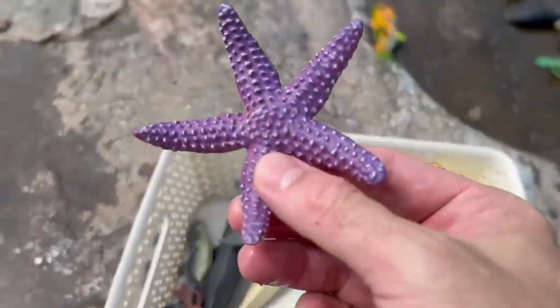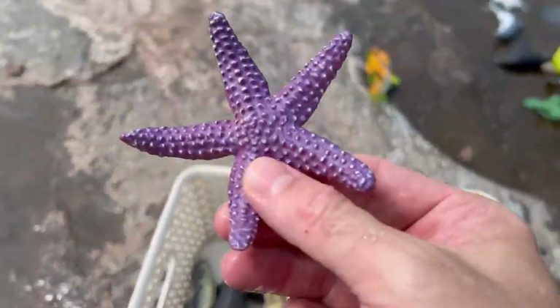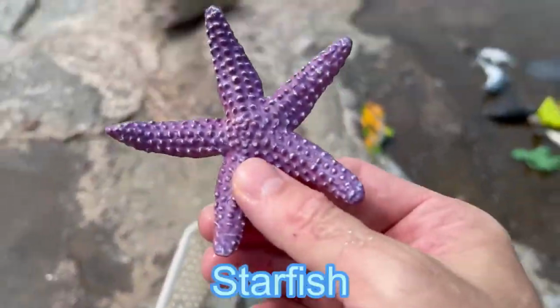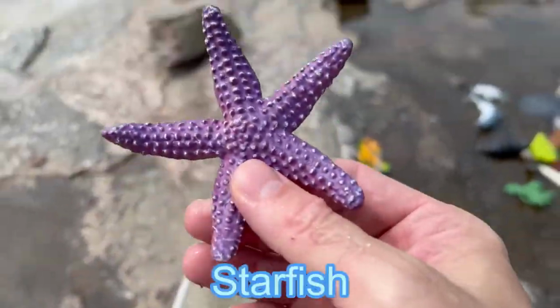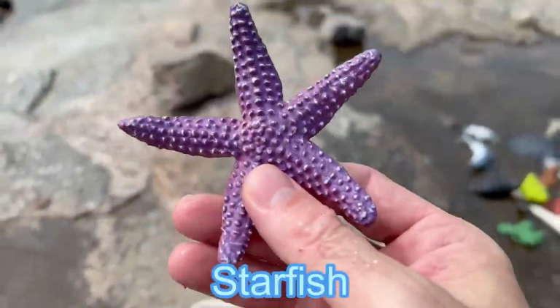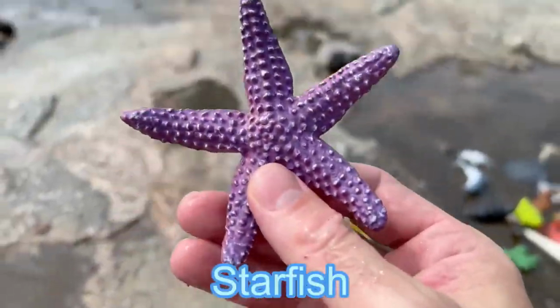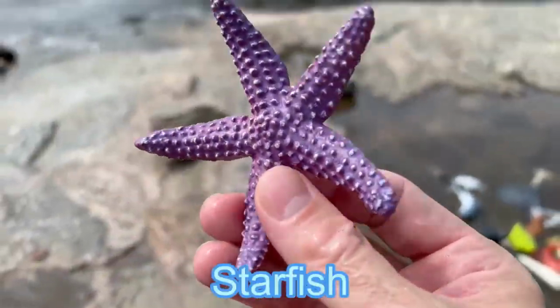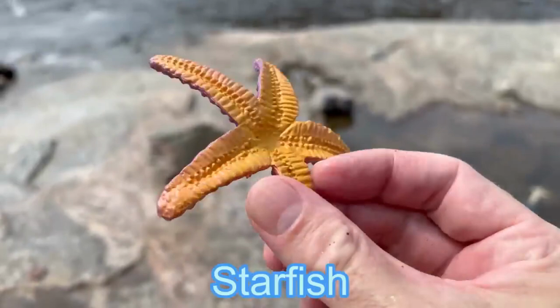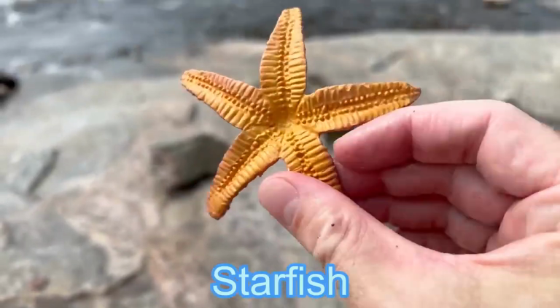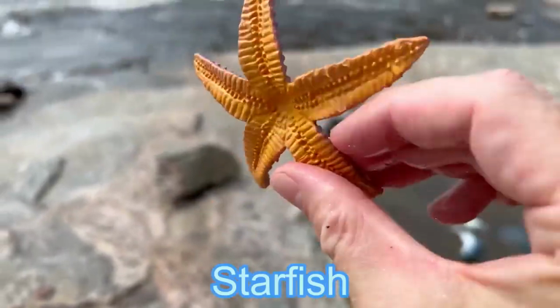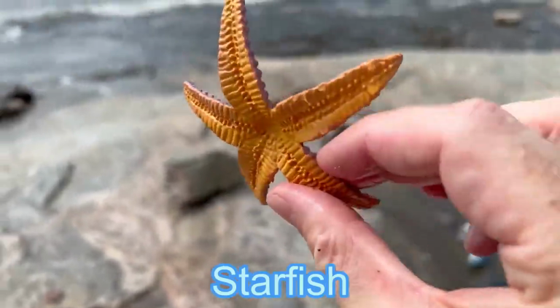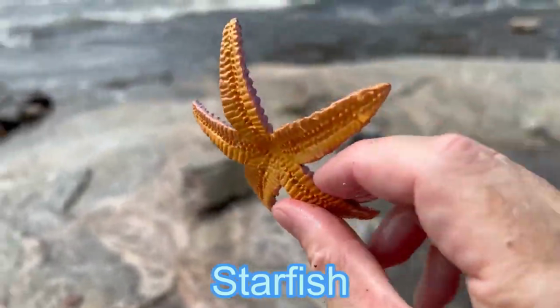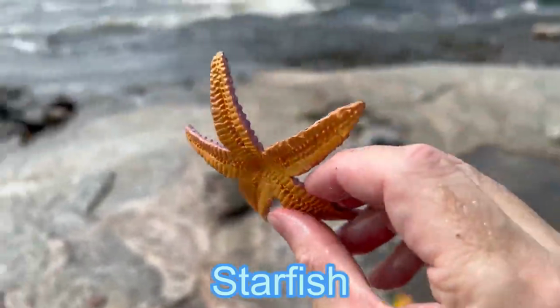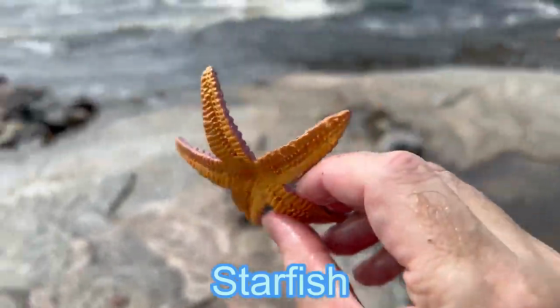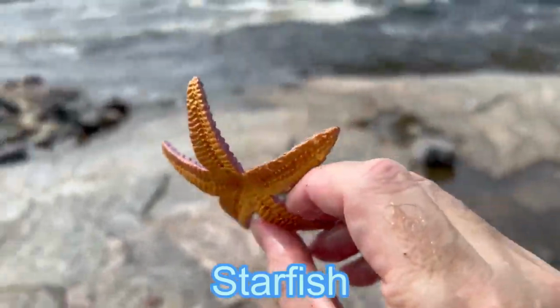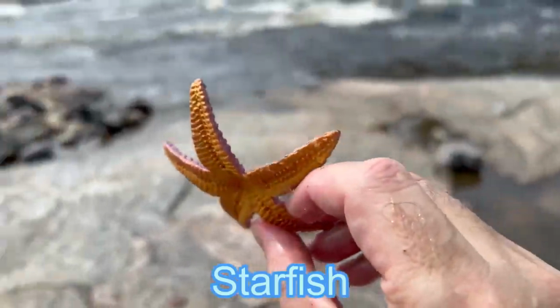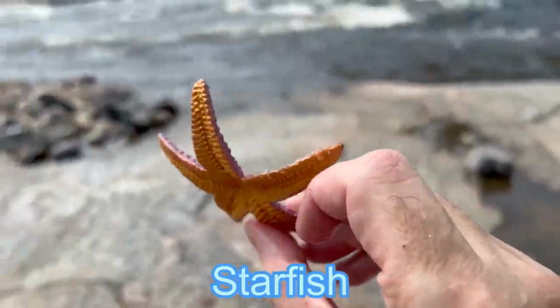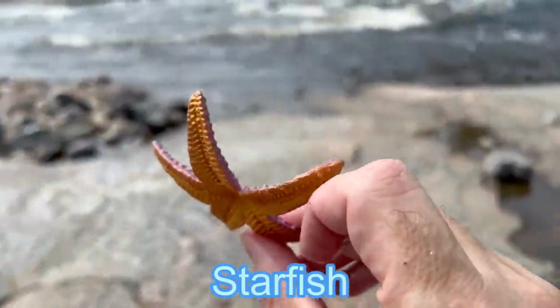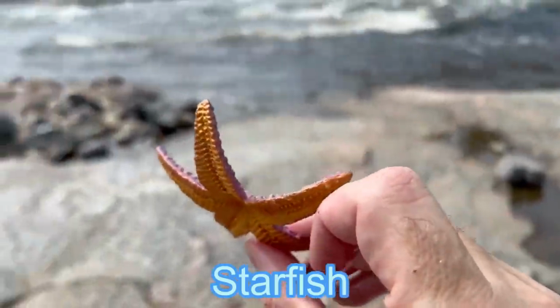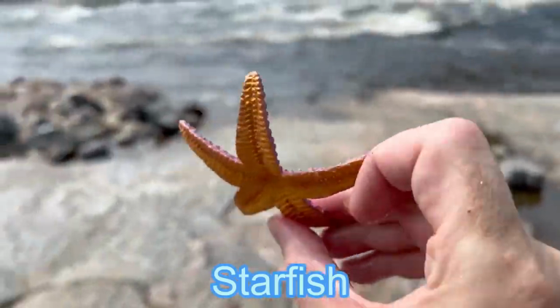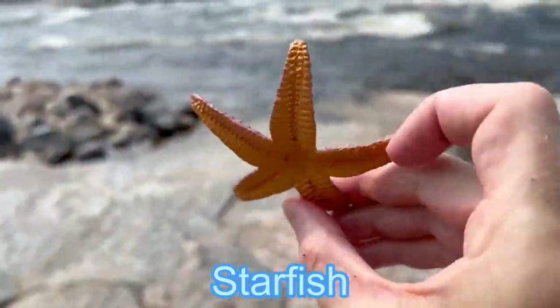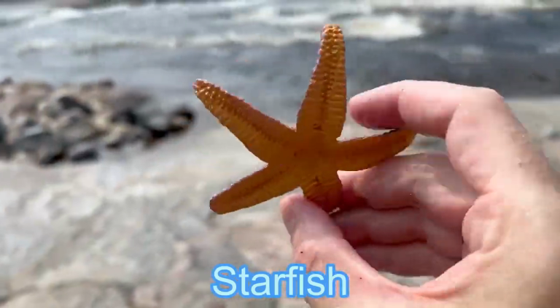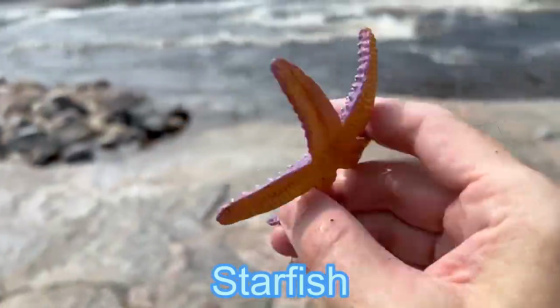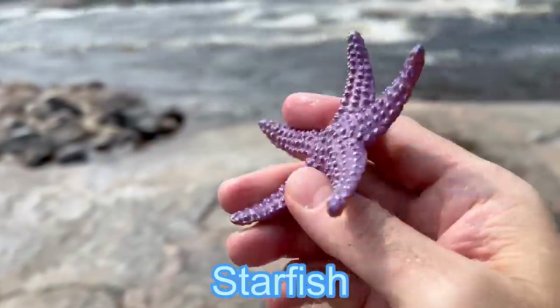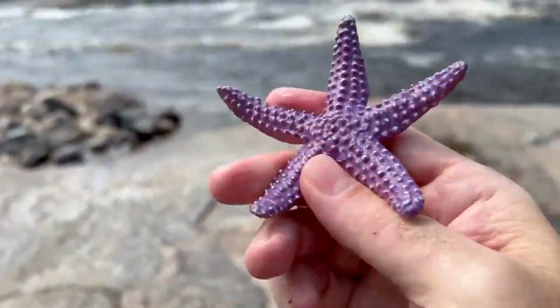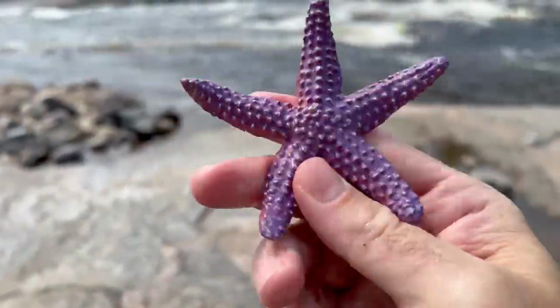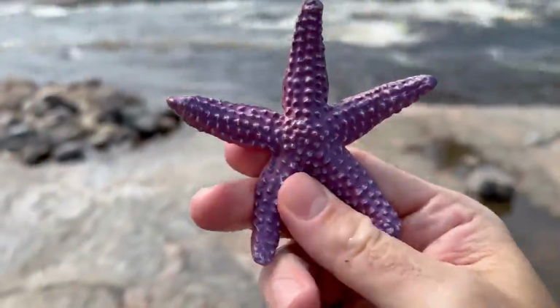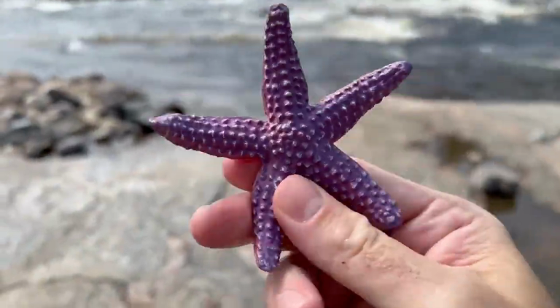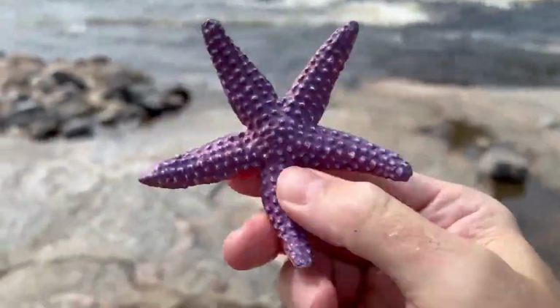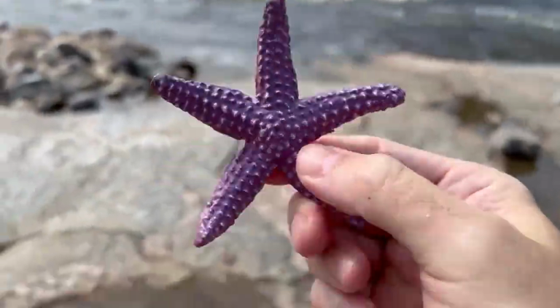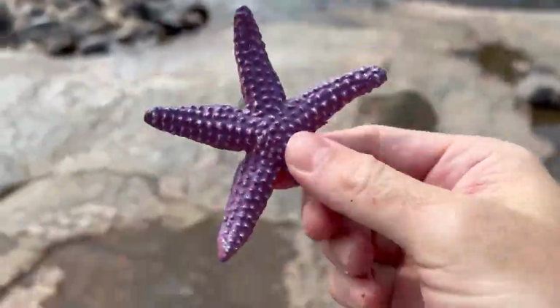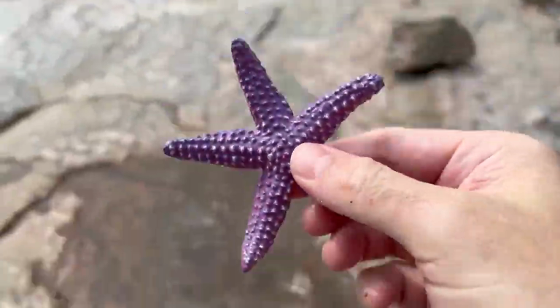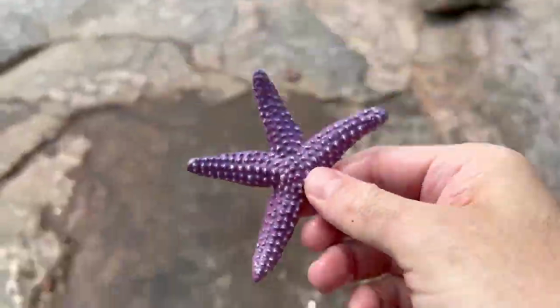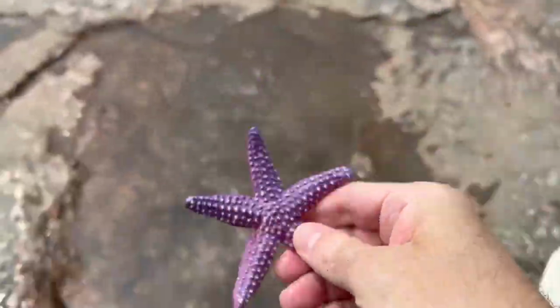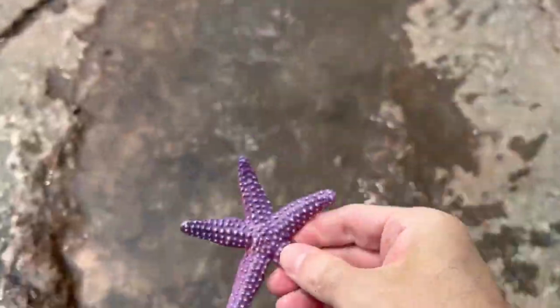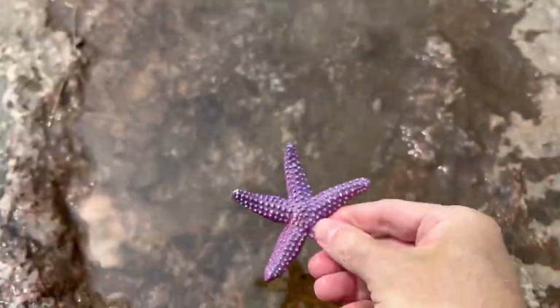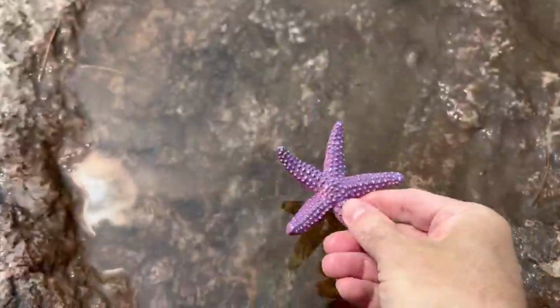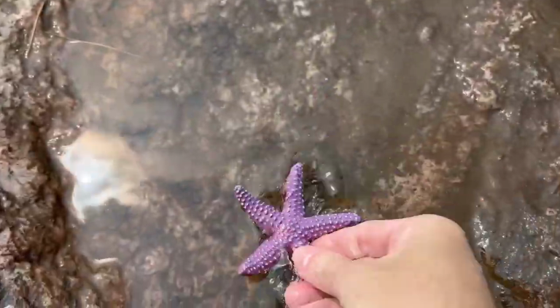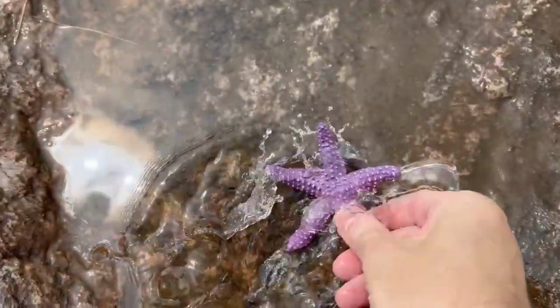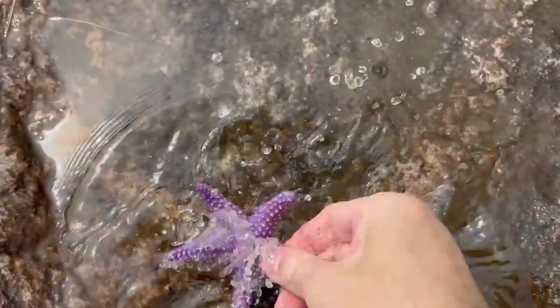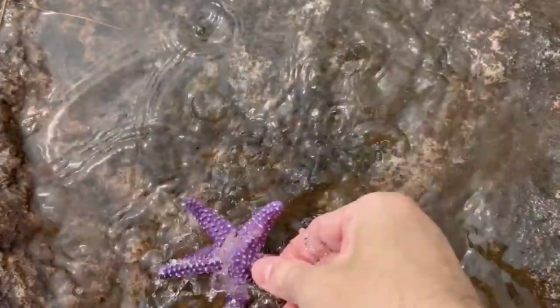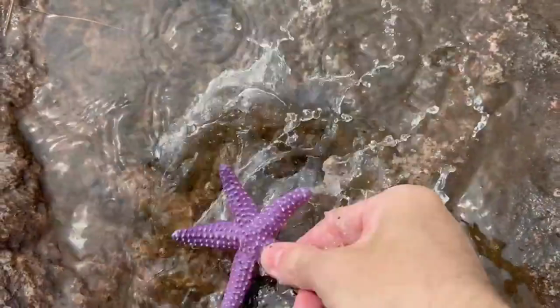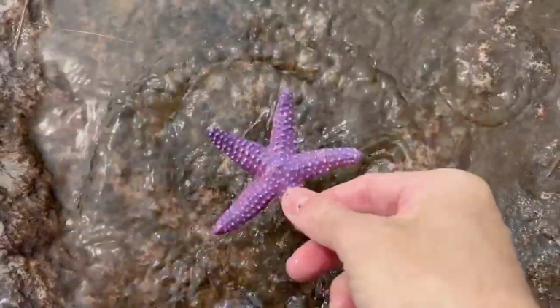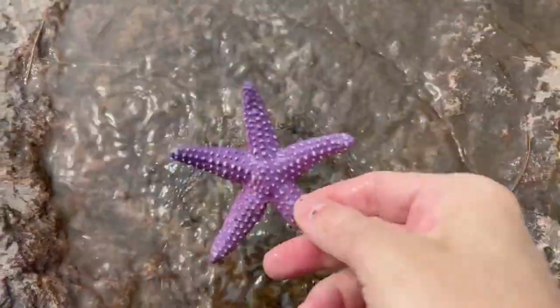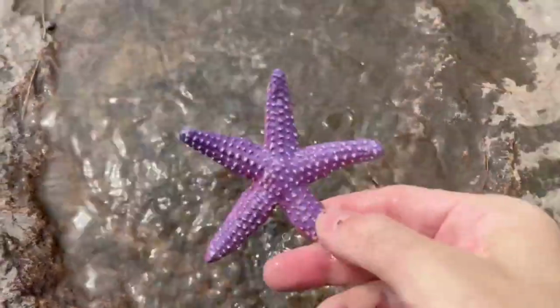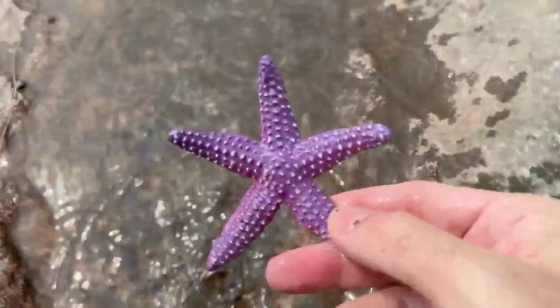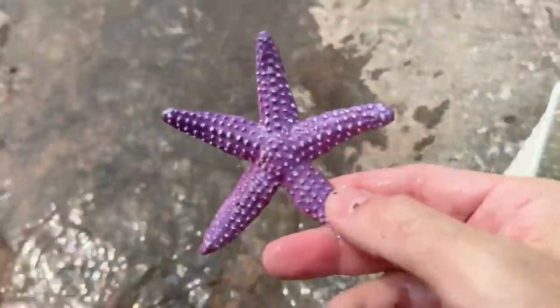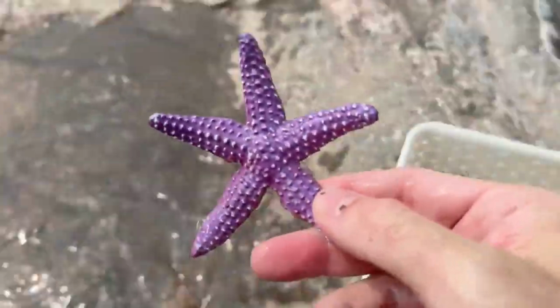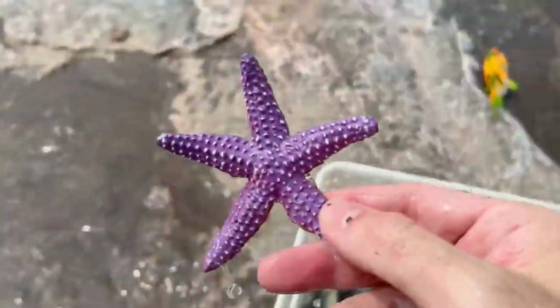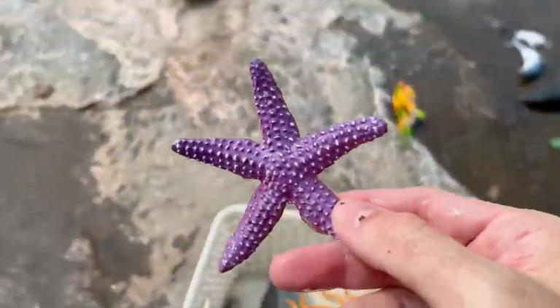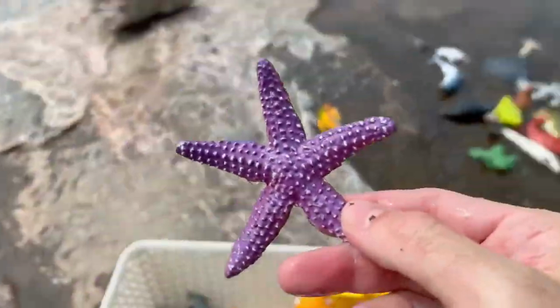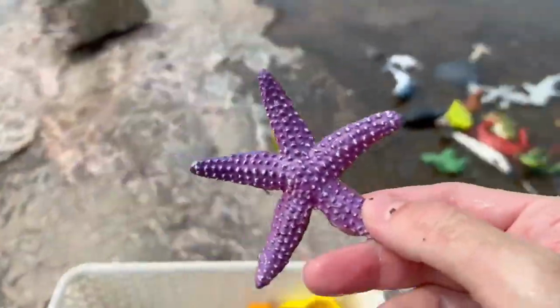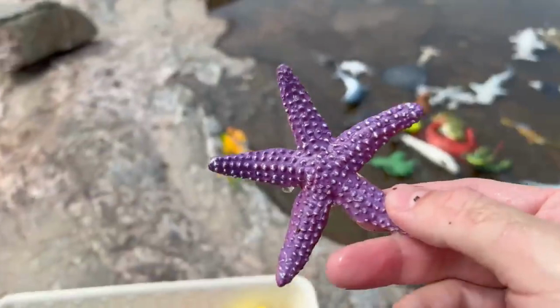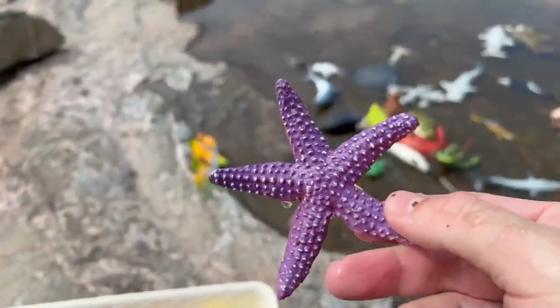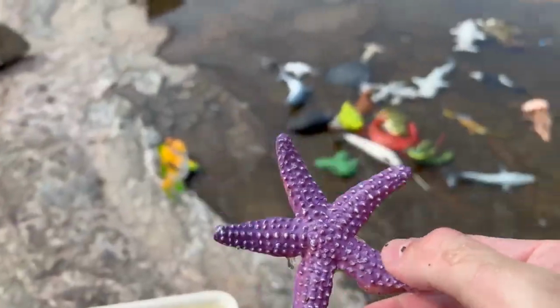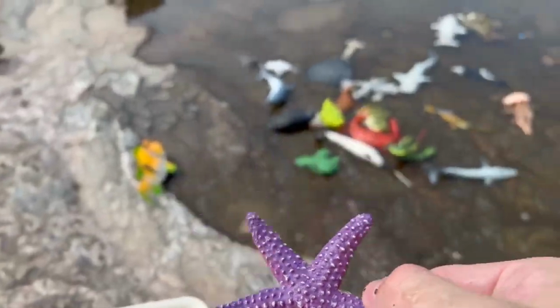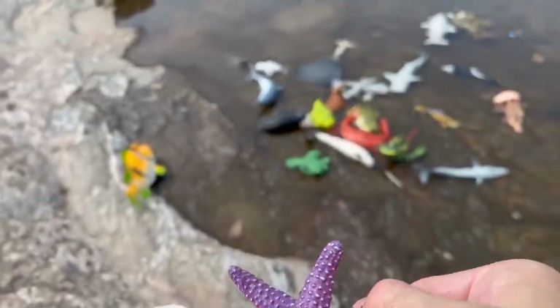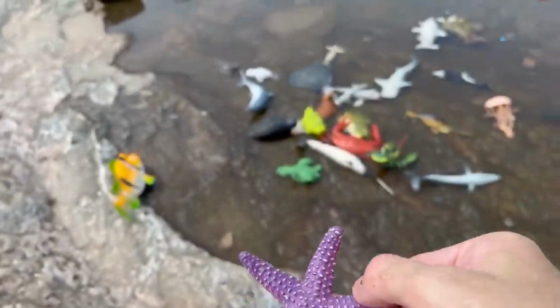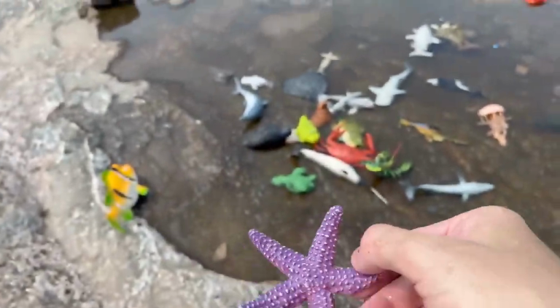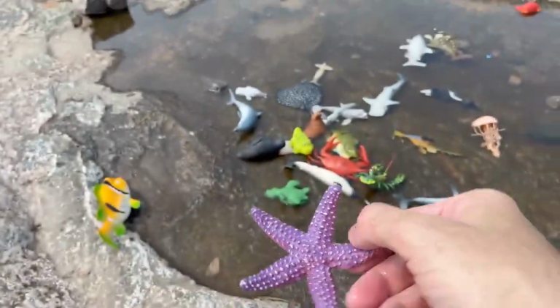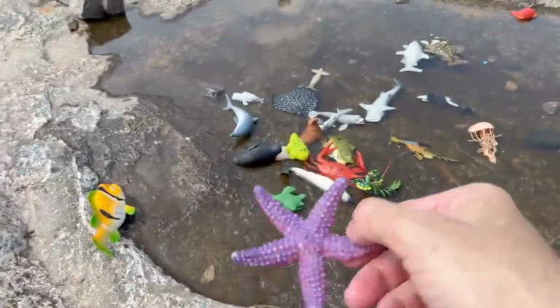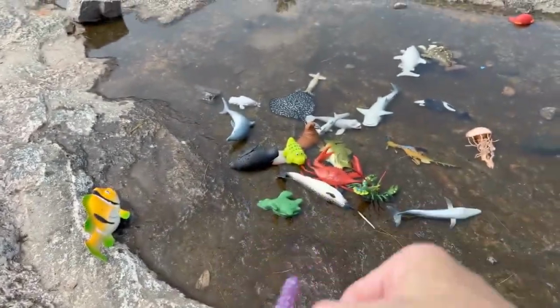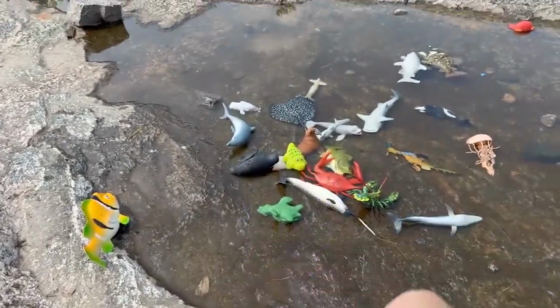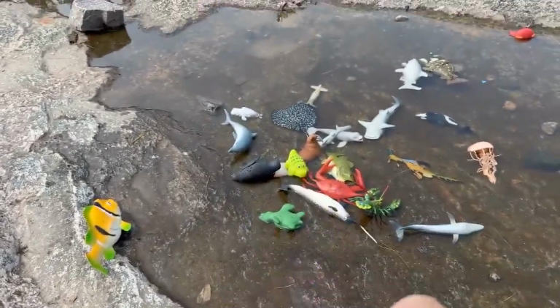Starfish. It's a purple and yellow starfish. Let's put it down in the water.